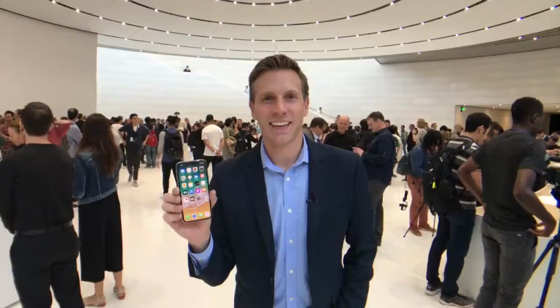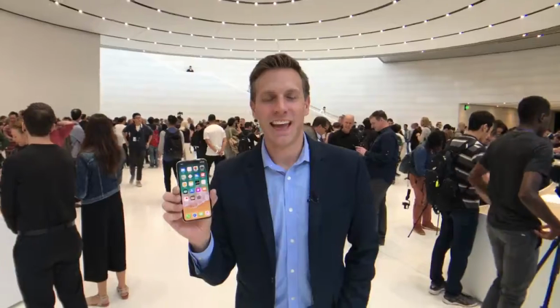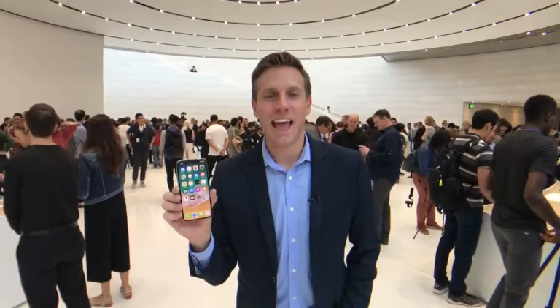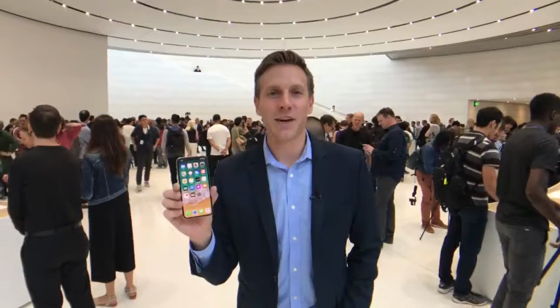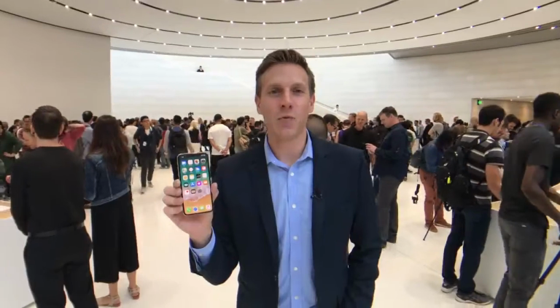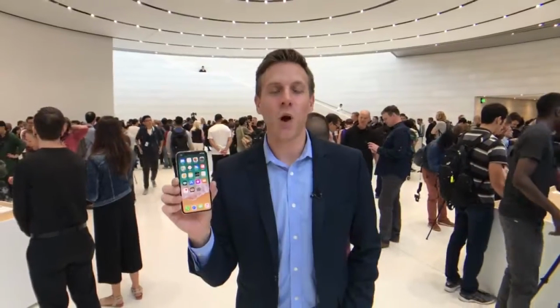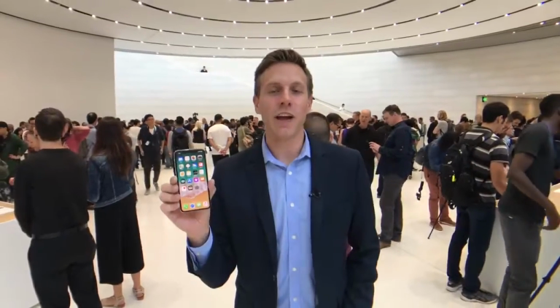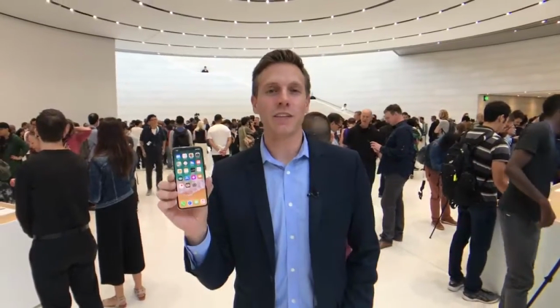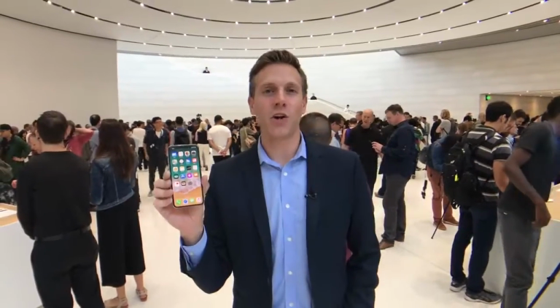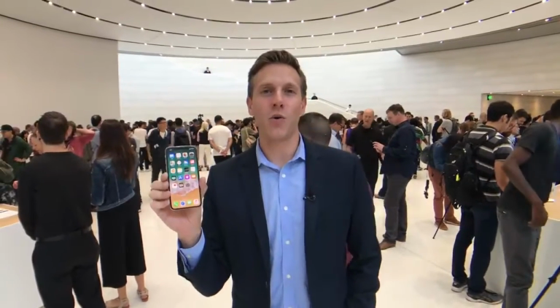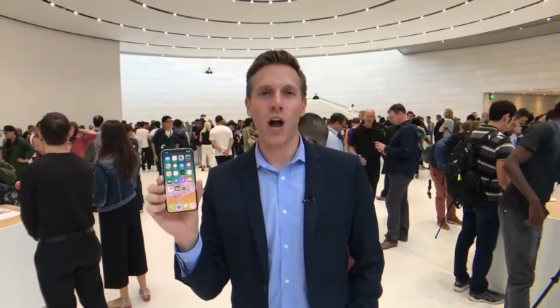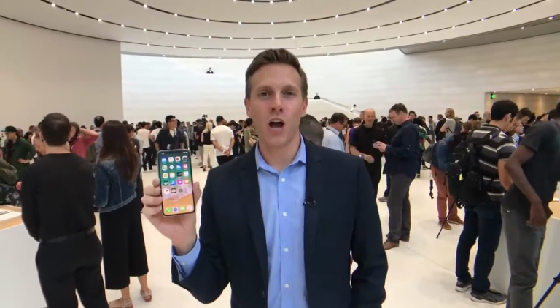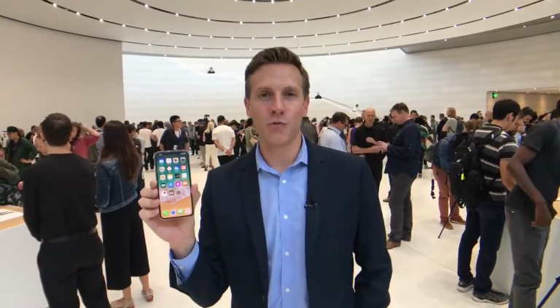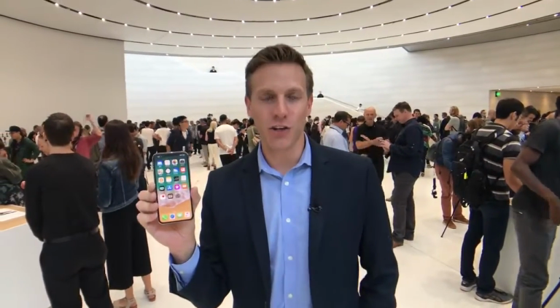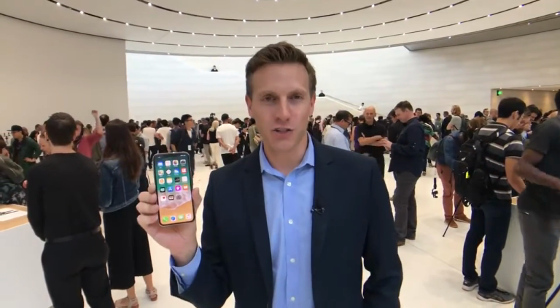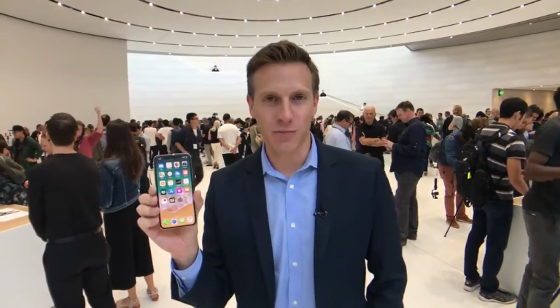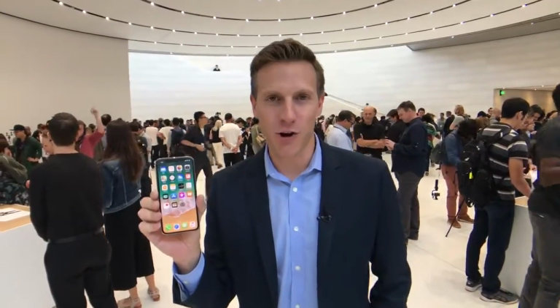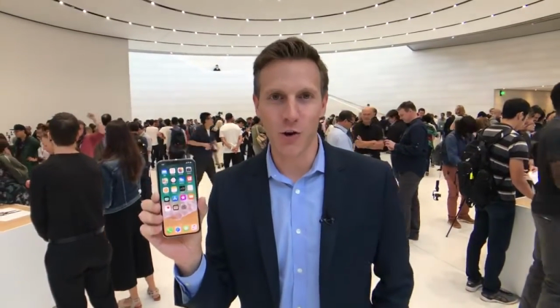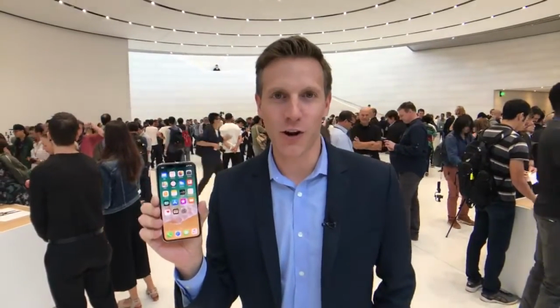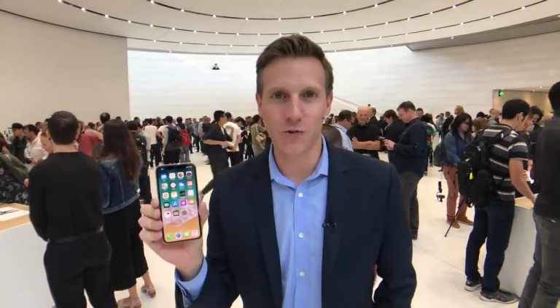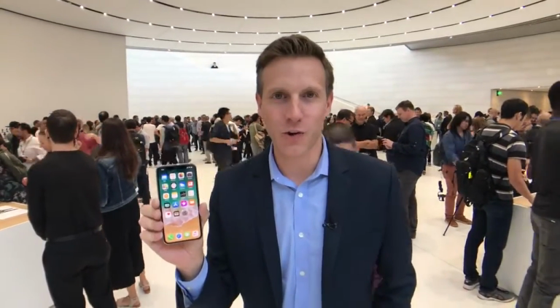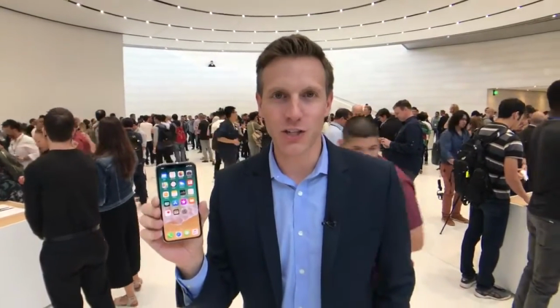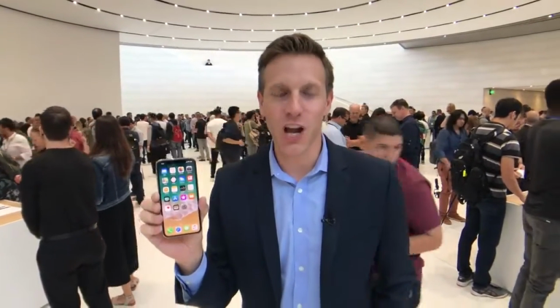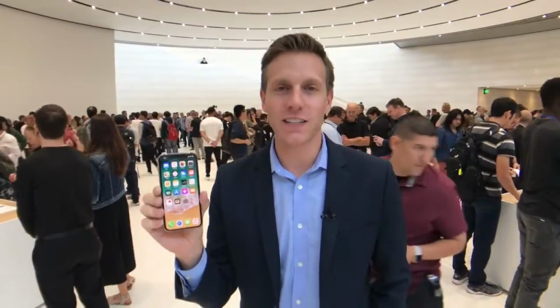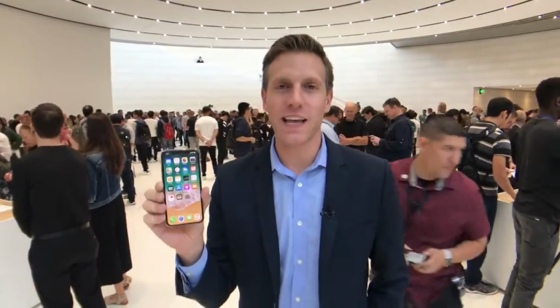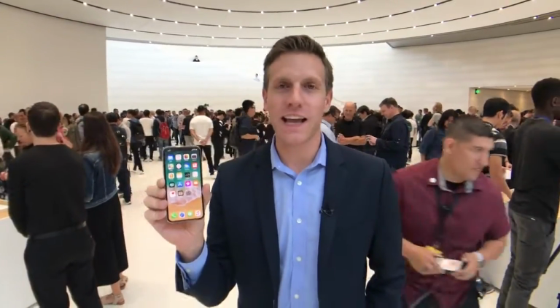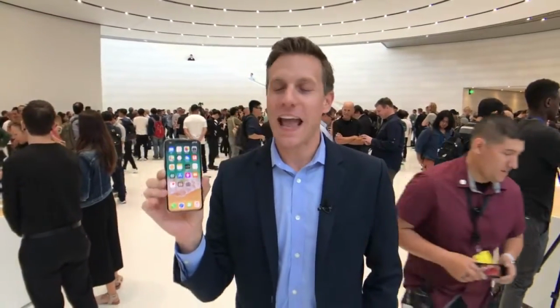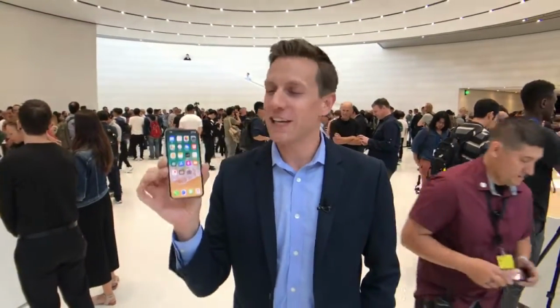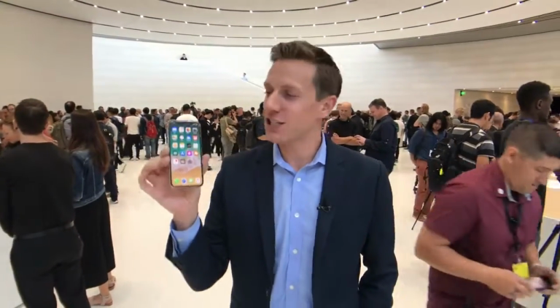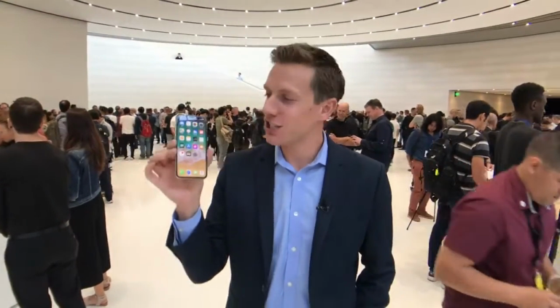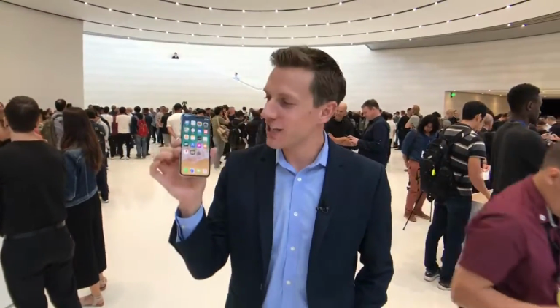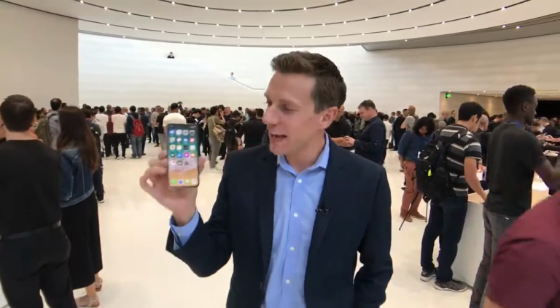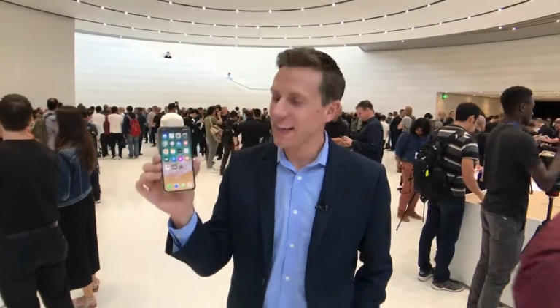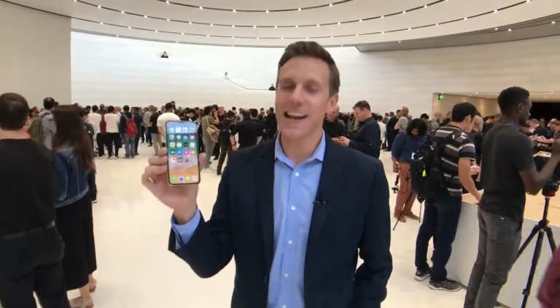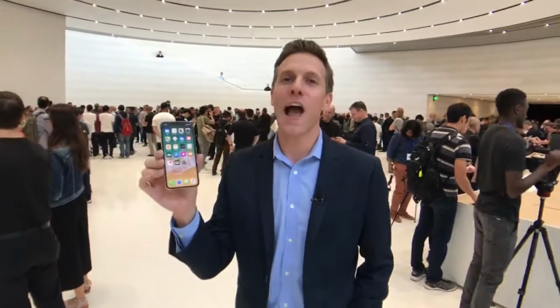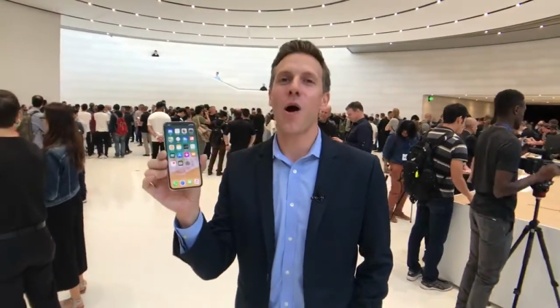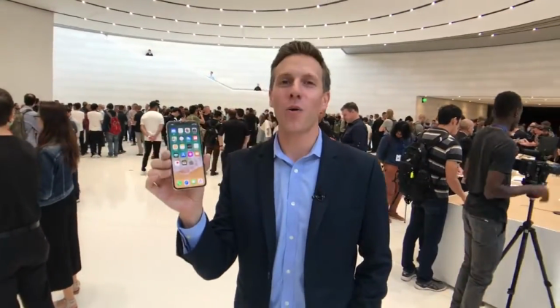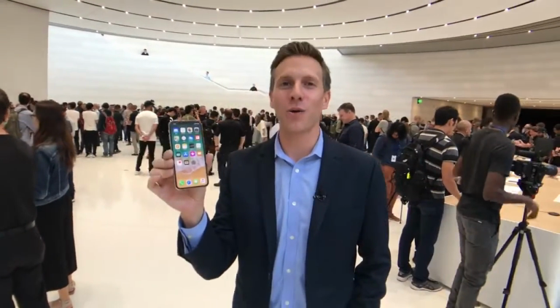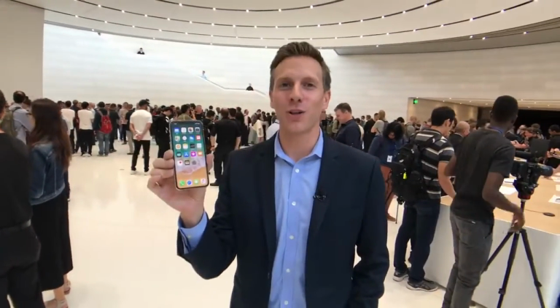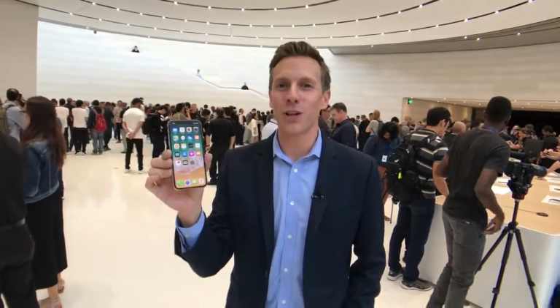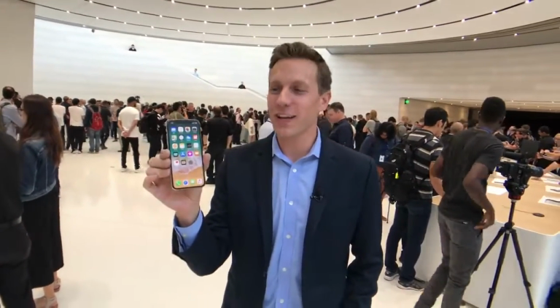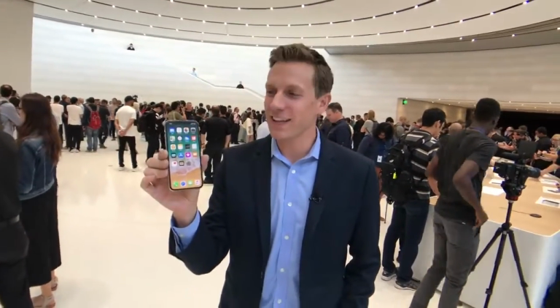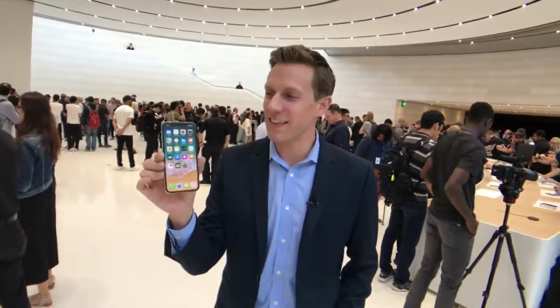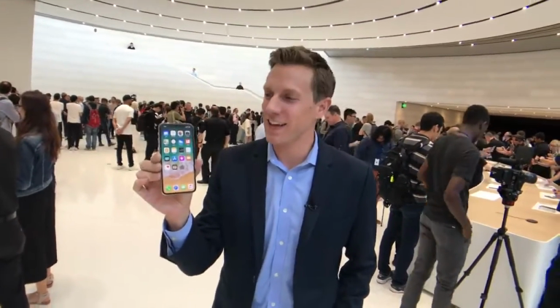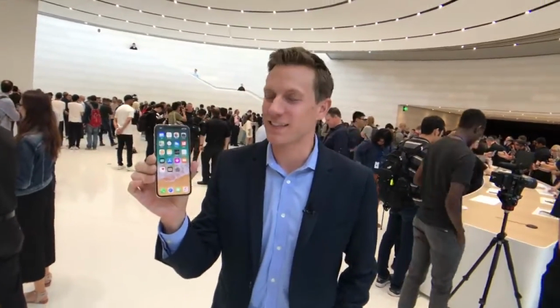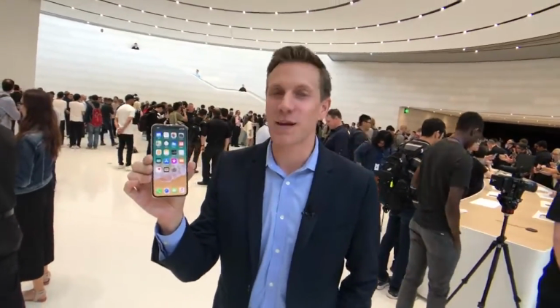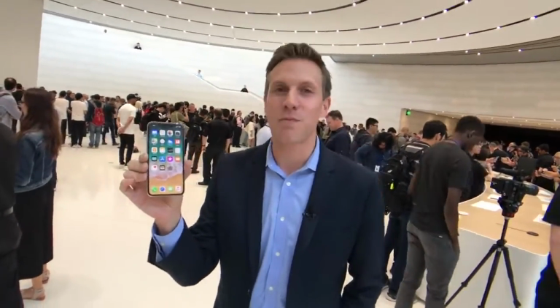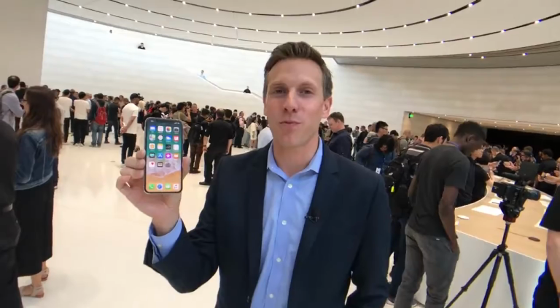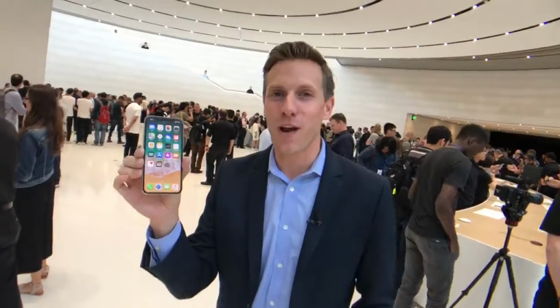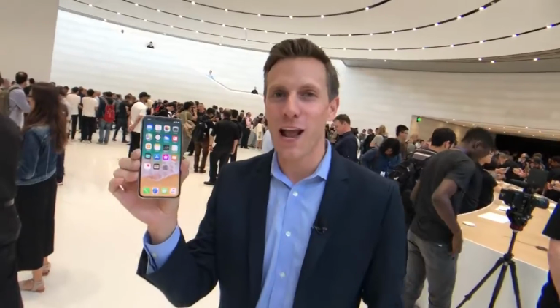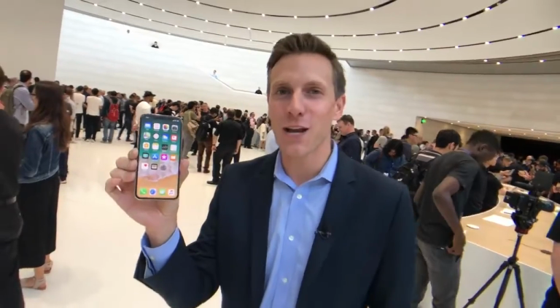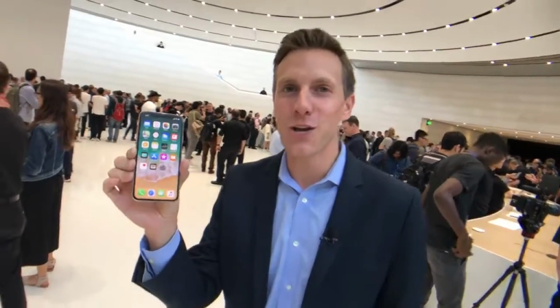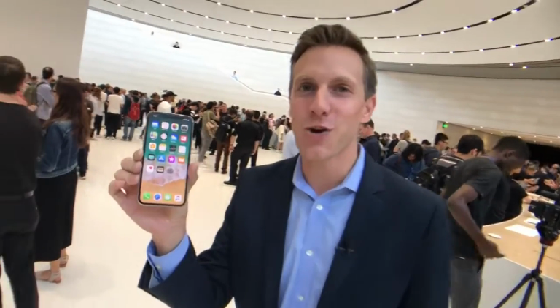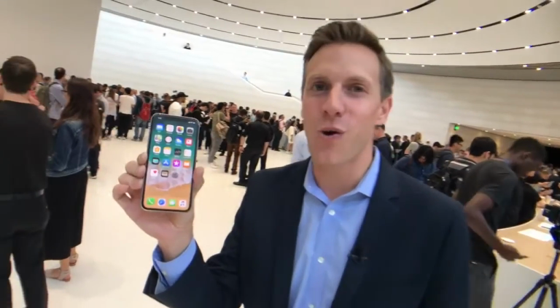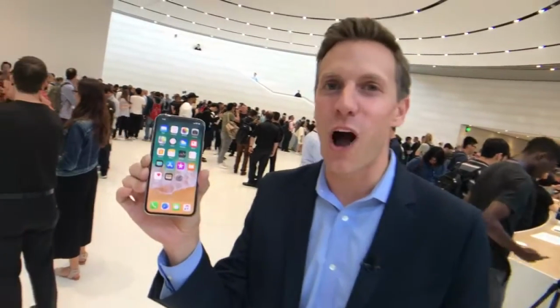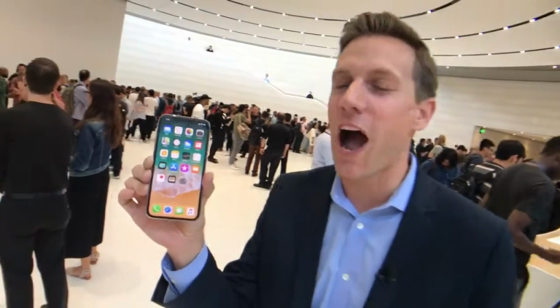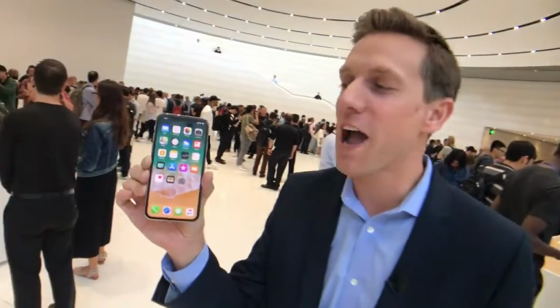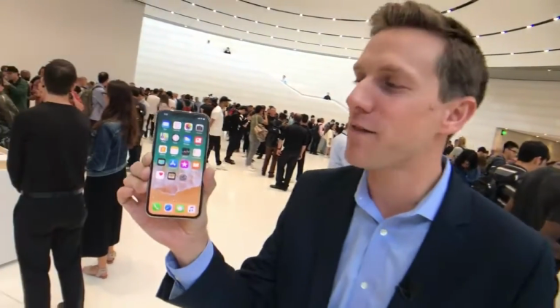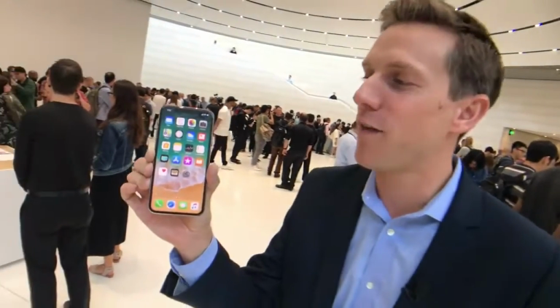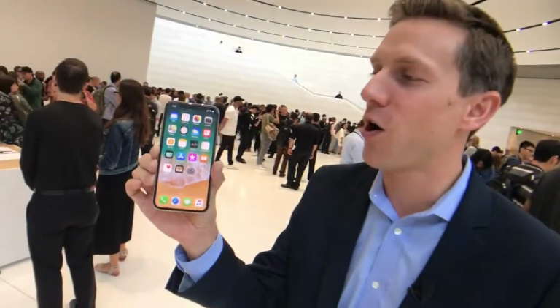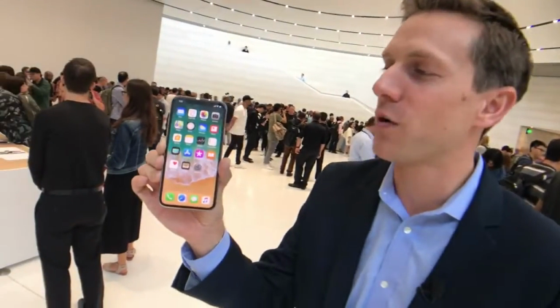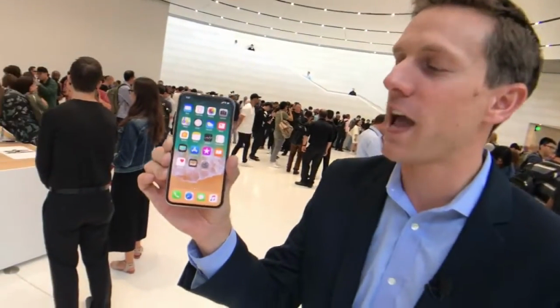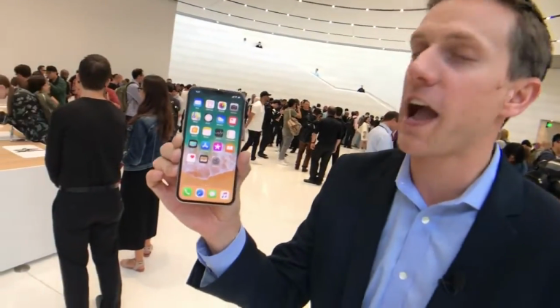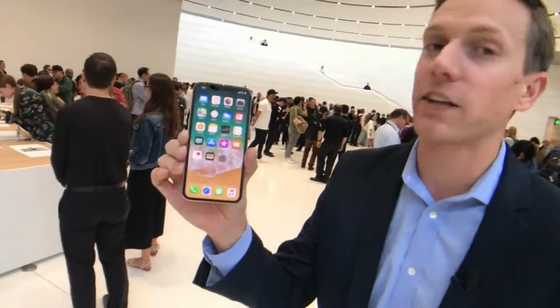Hey there, what is going on? Rich DeMuro here, Rich on Tech. Check it out — the brand new iPhone X.